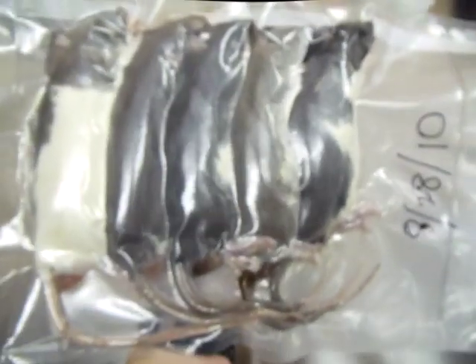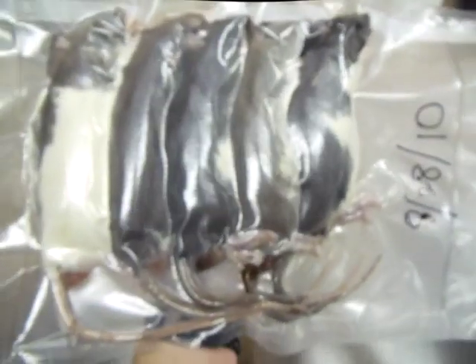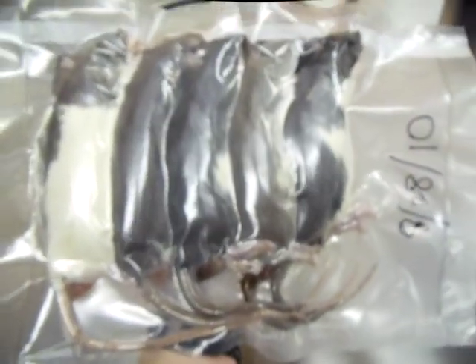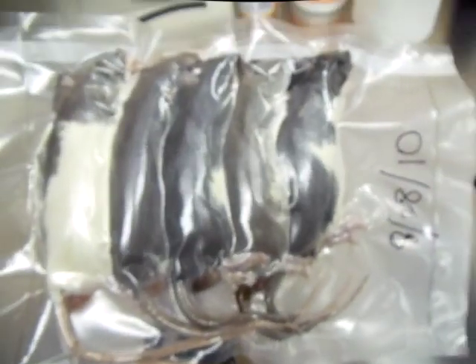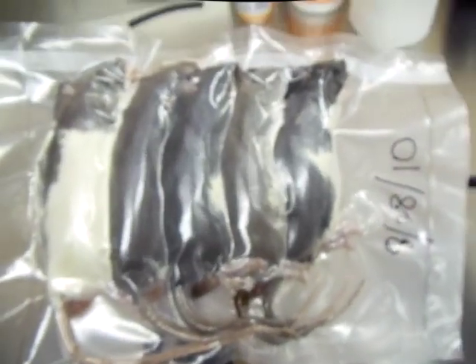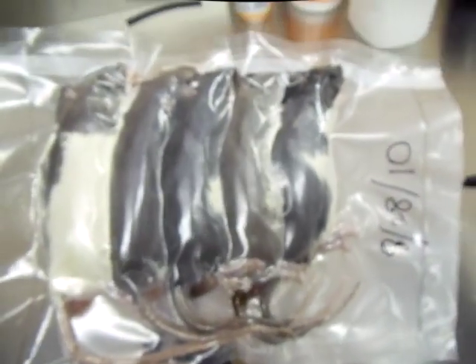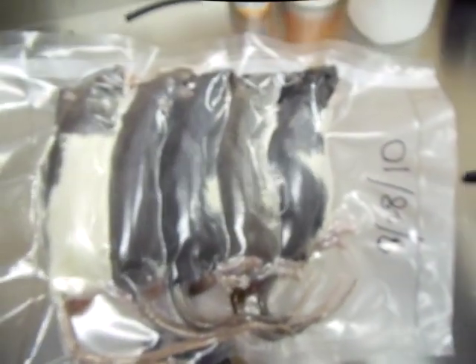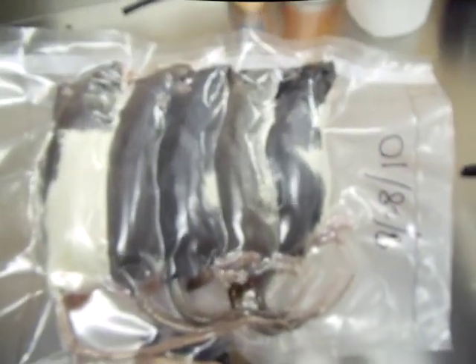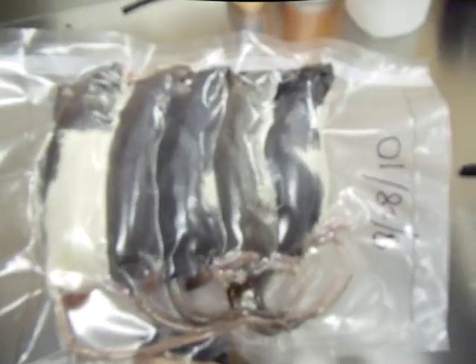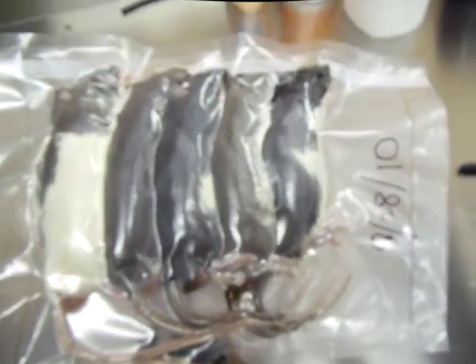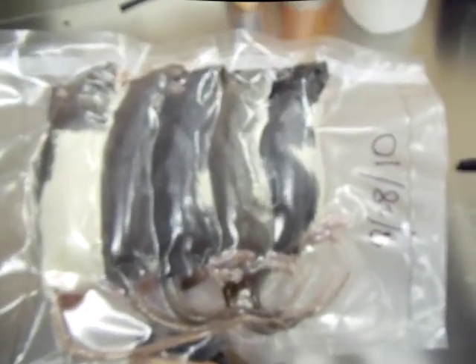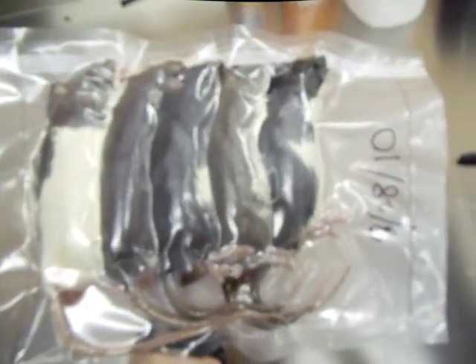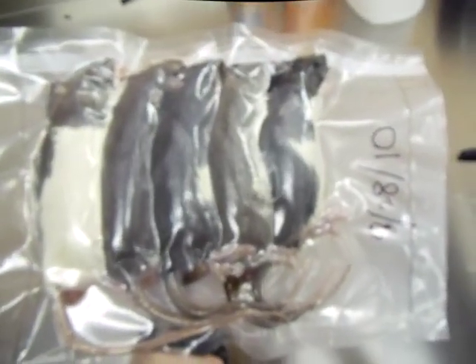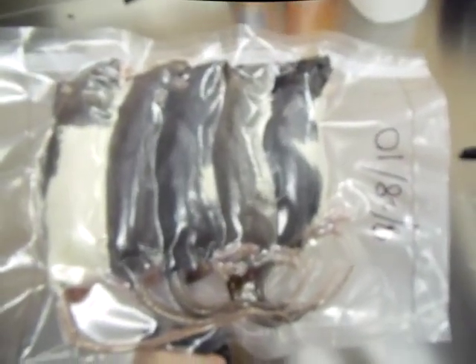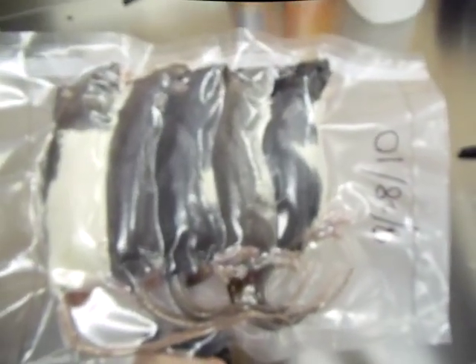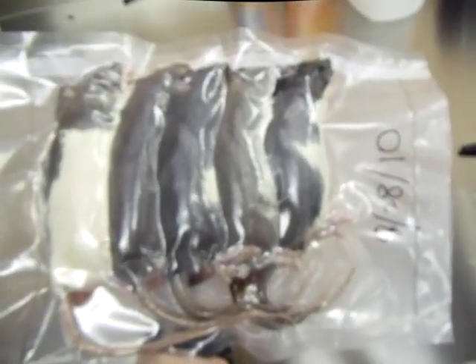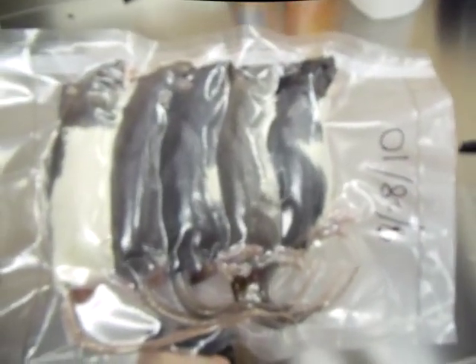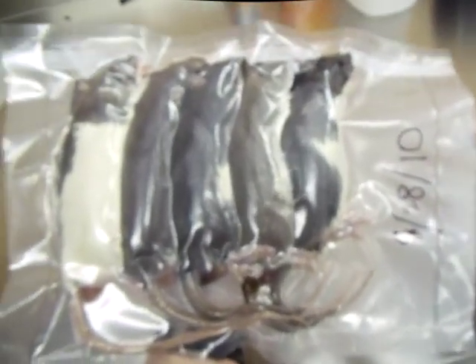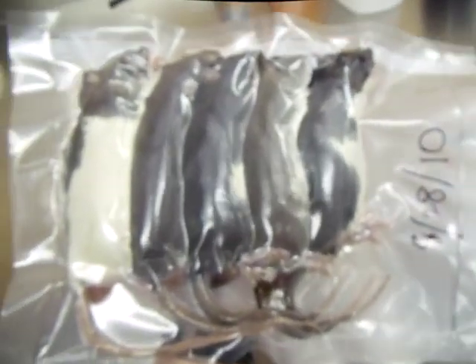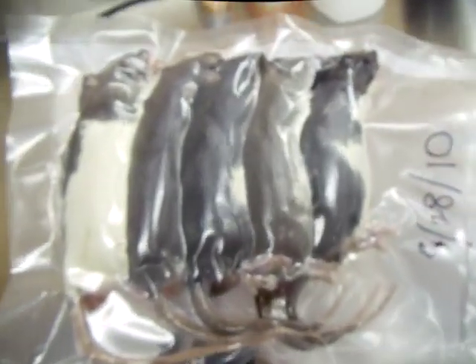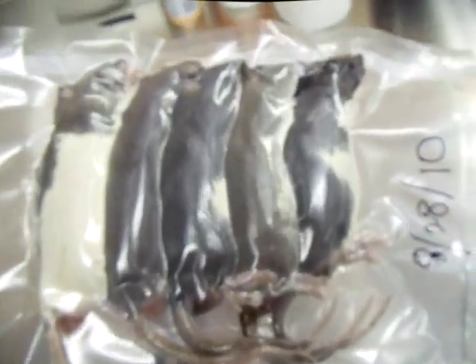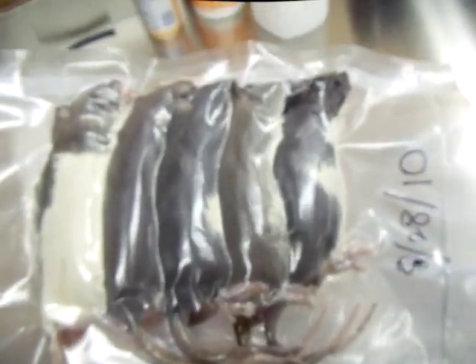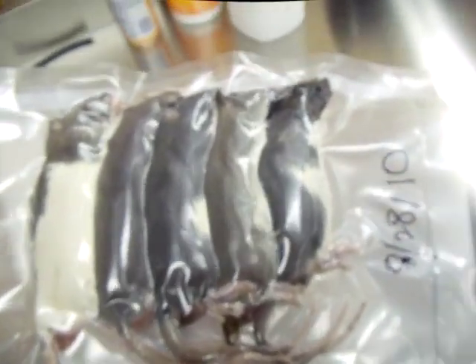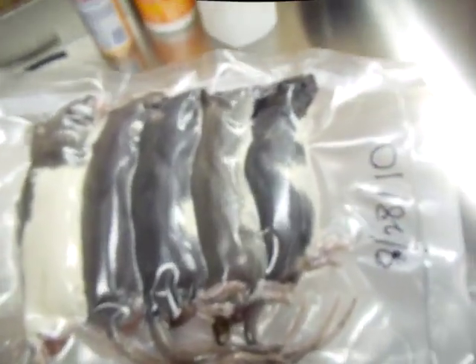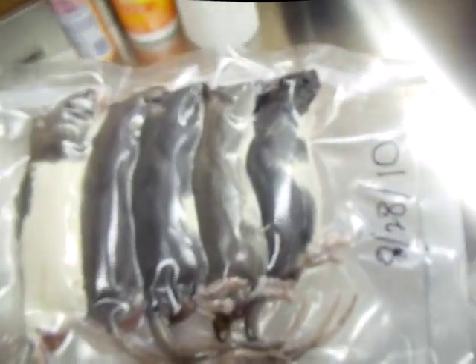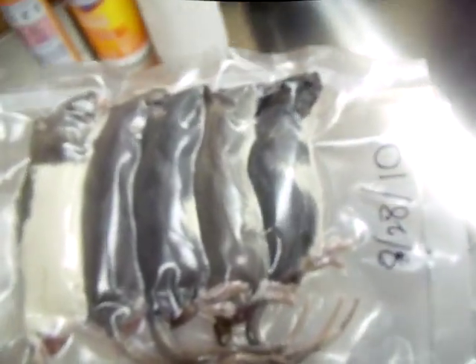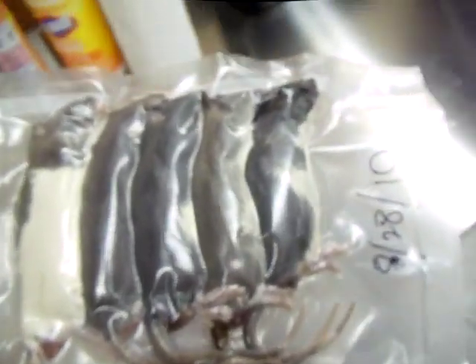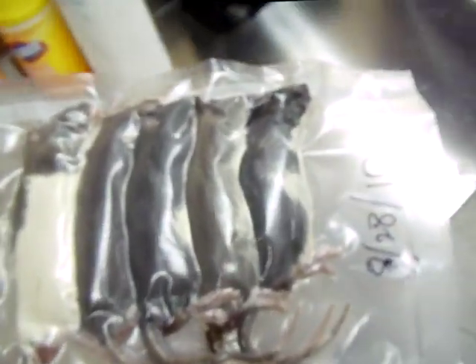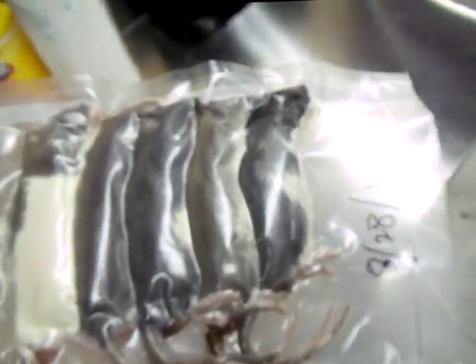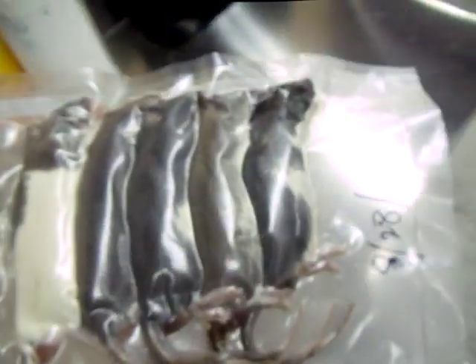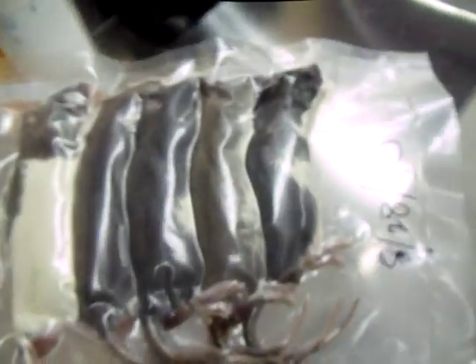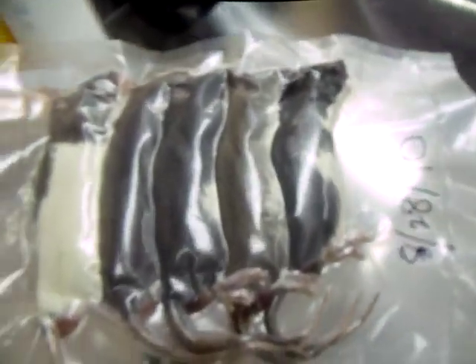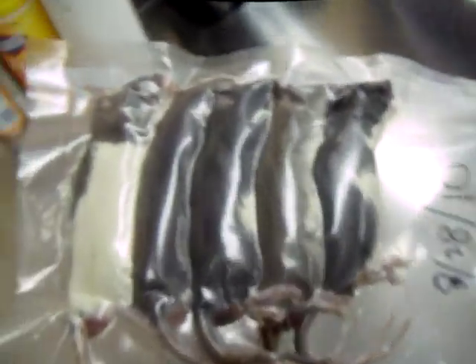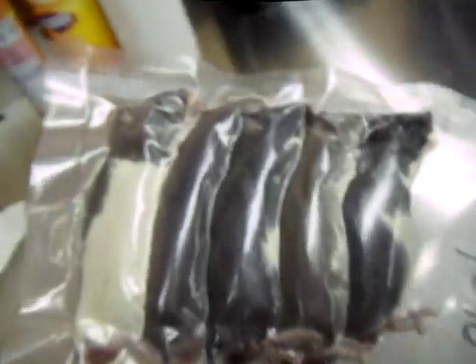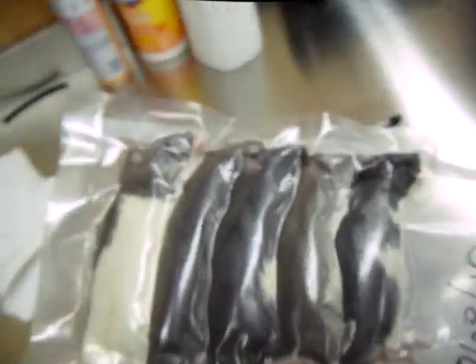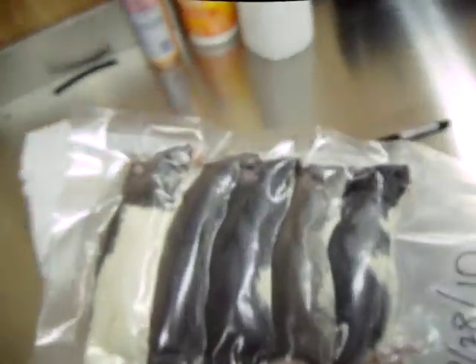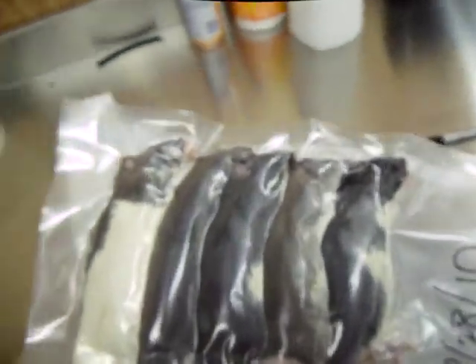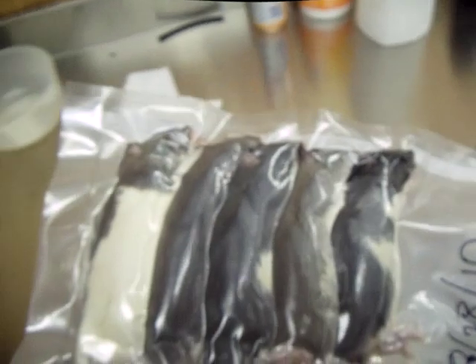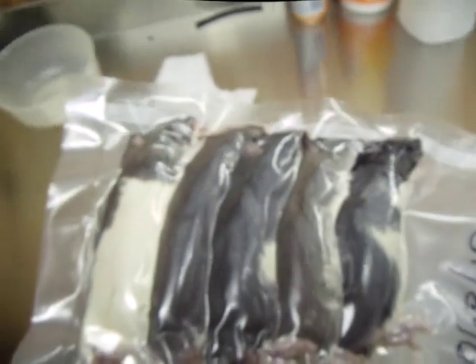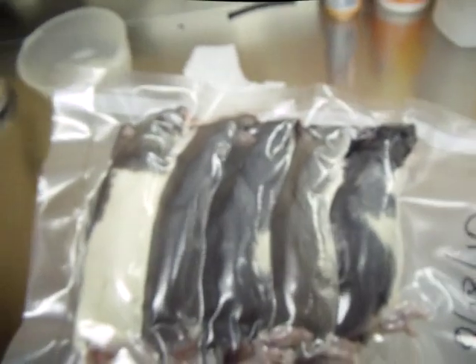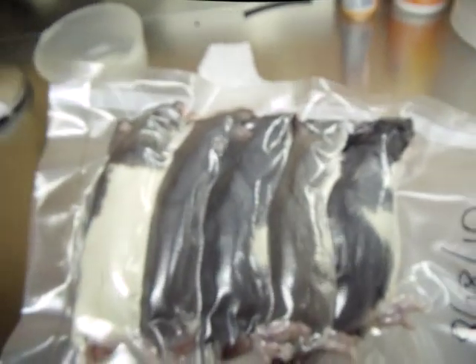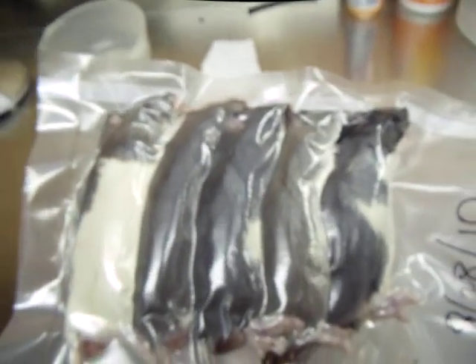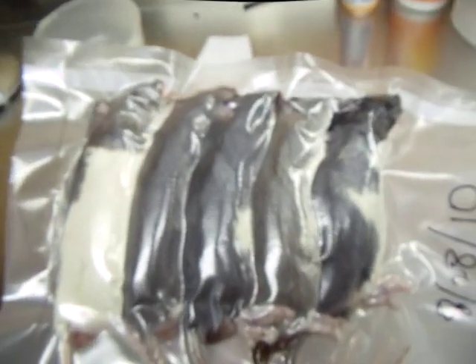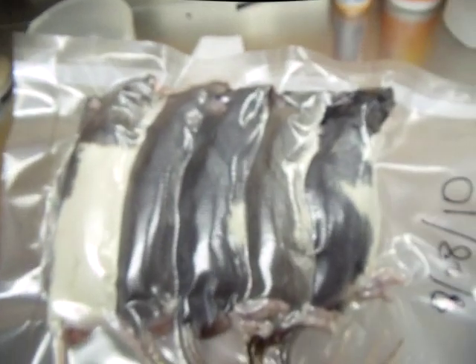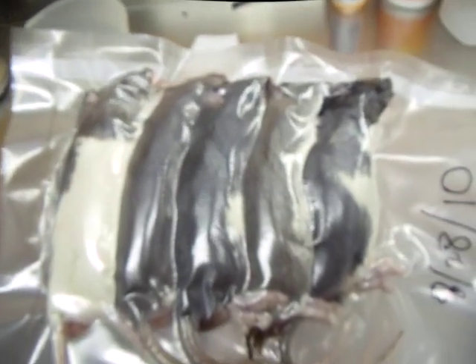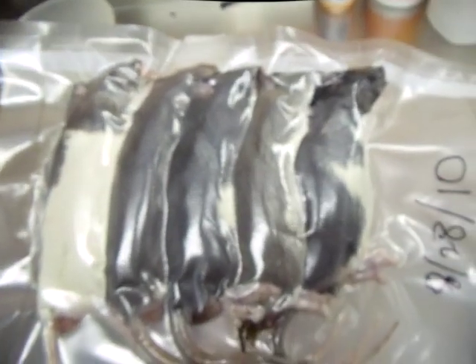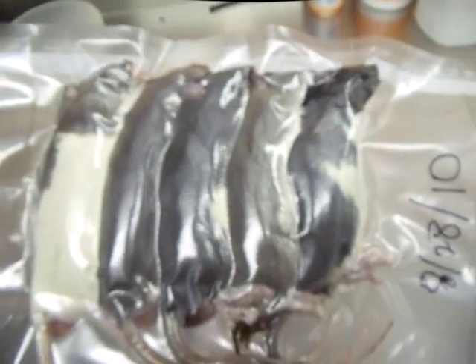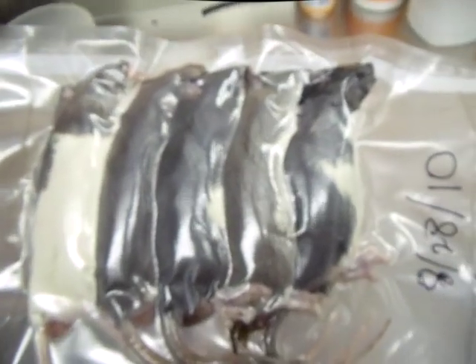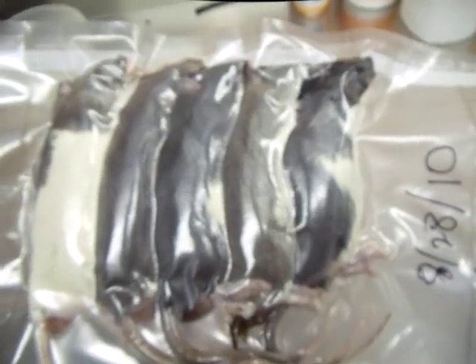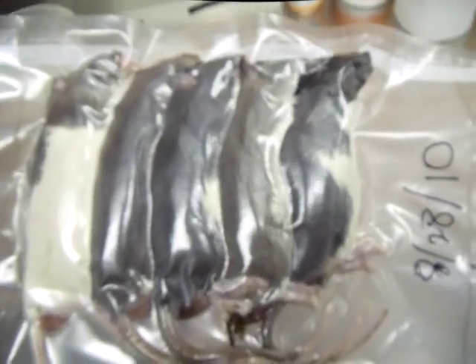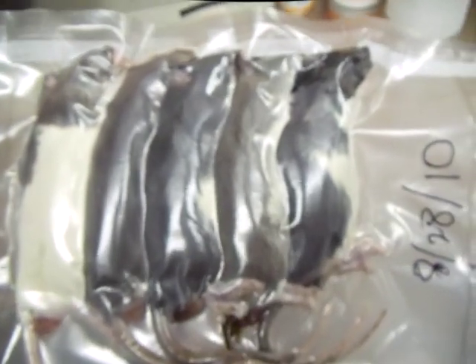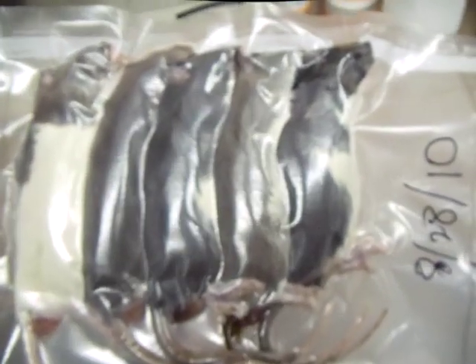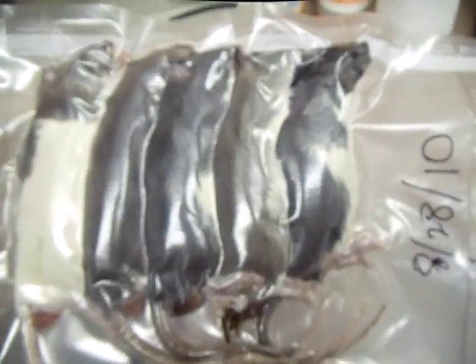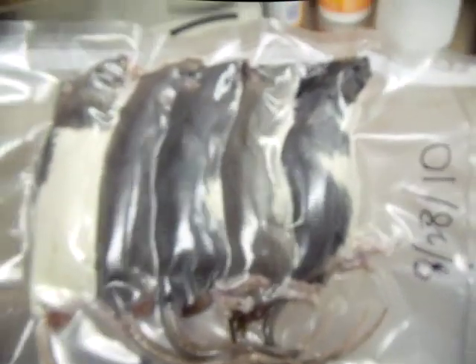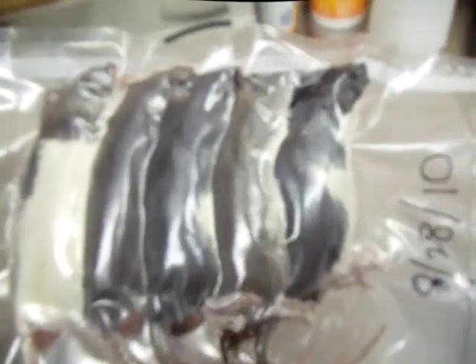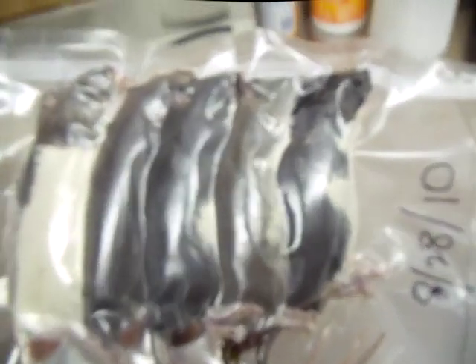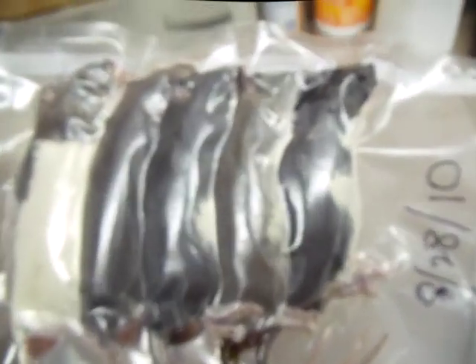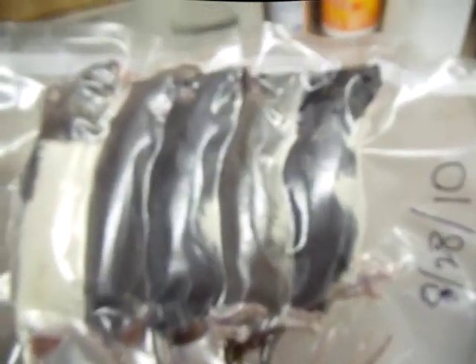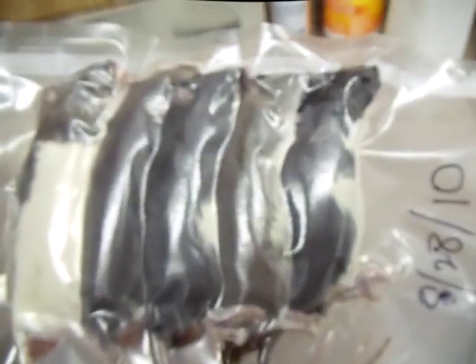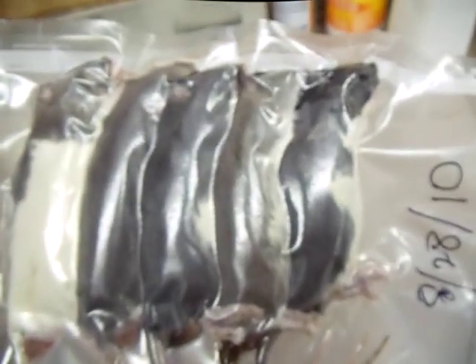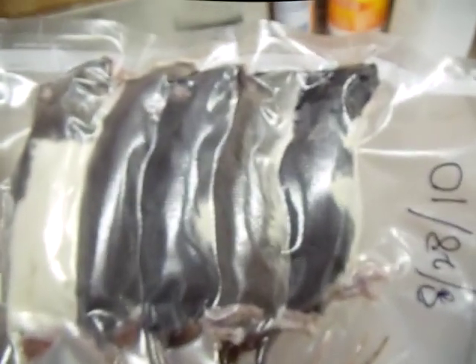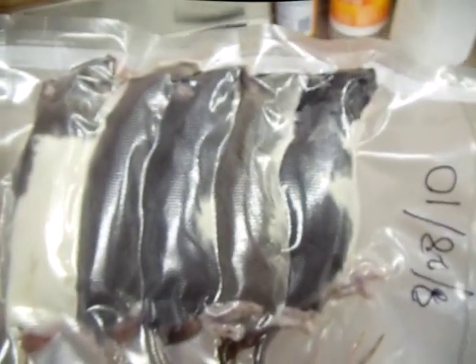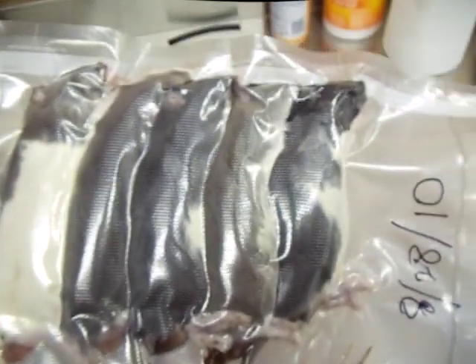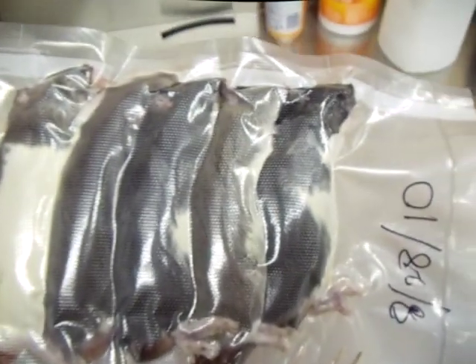So yep, there's five large rats. I'm going to put them in the freezer now, and that's that. Thanks for watching guys.